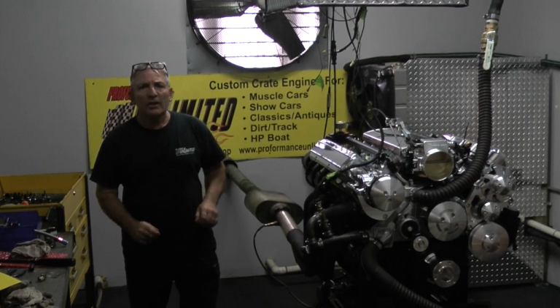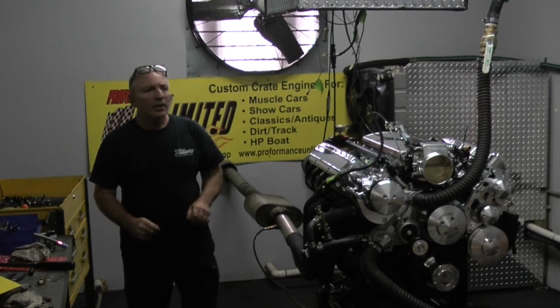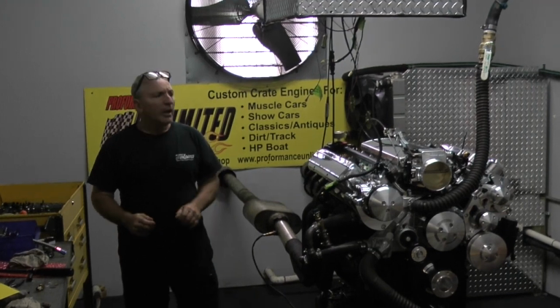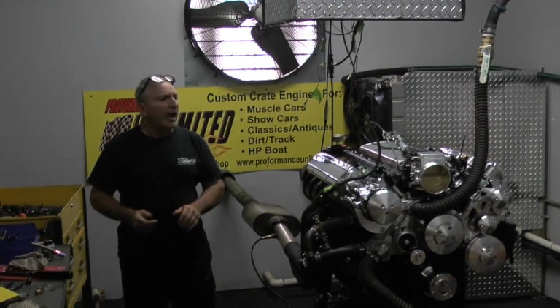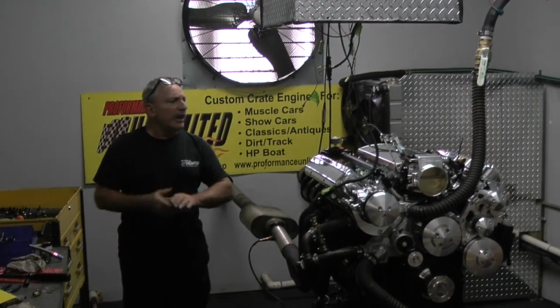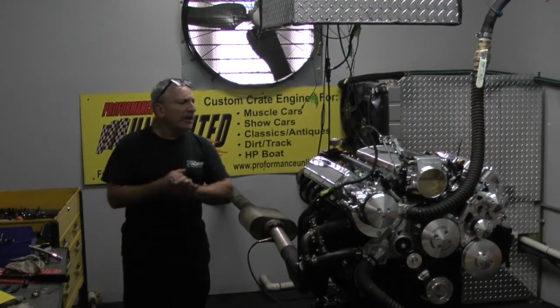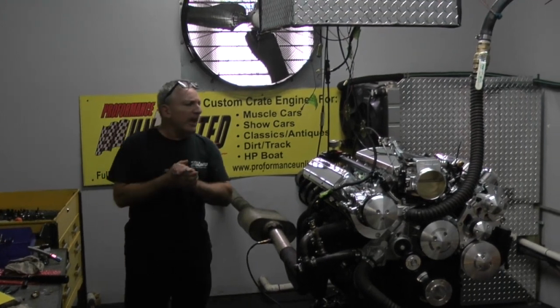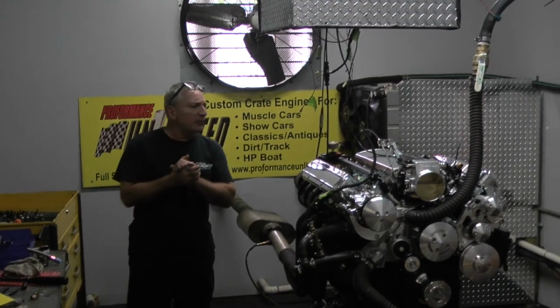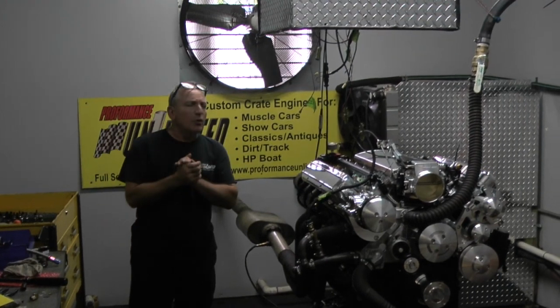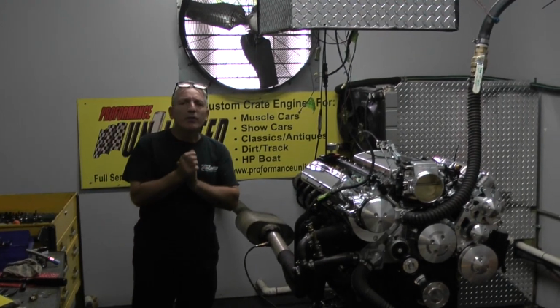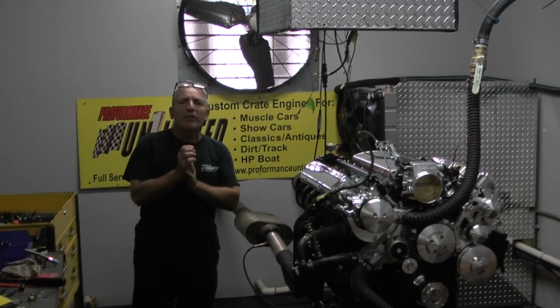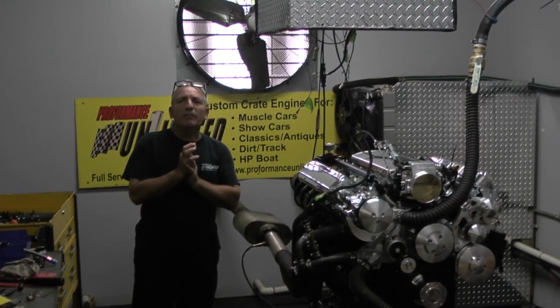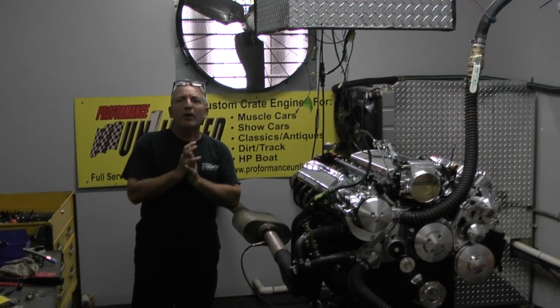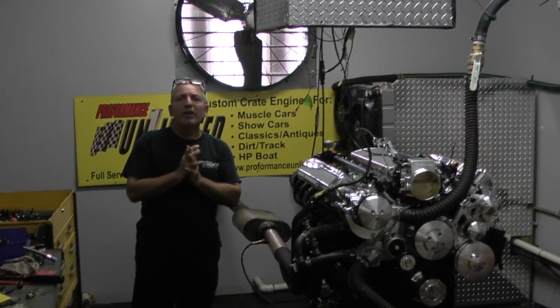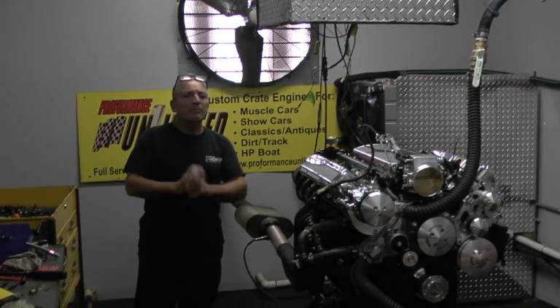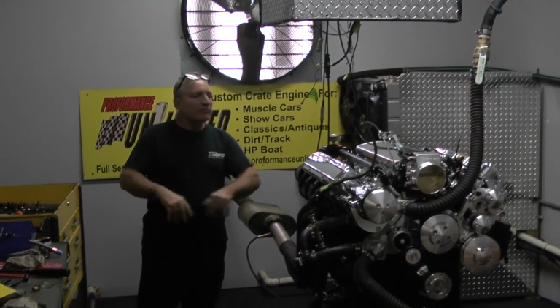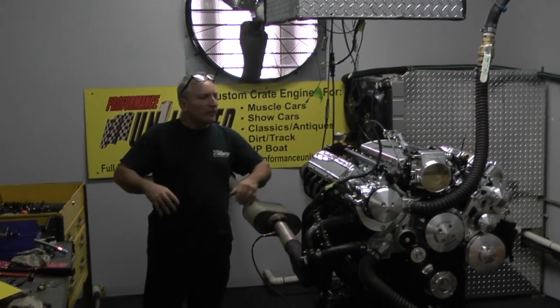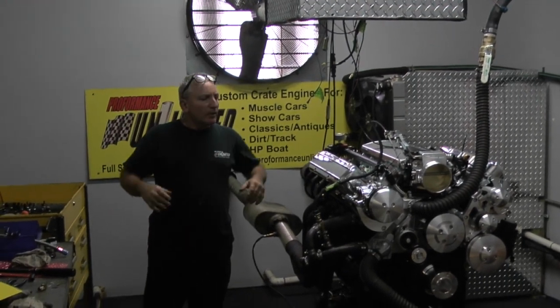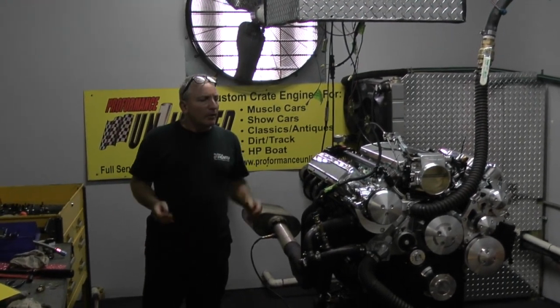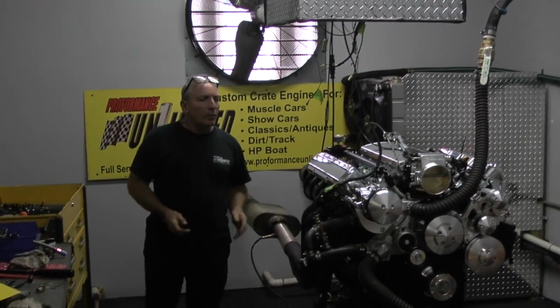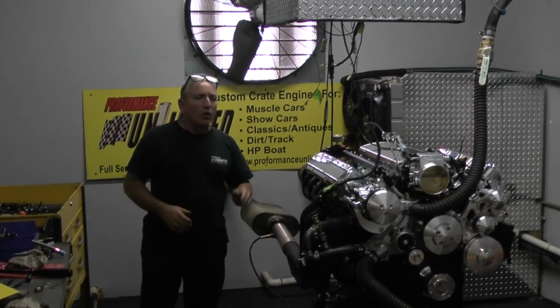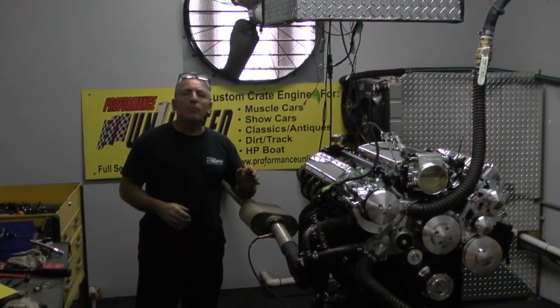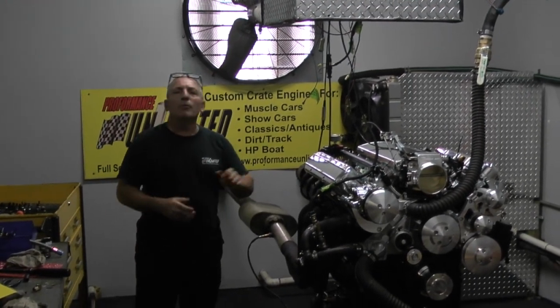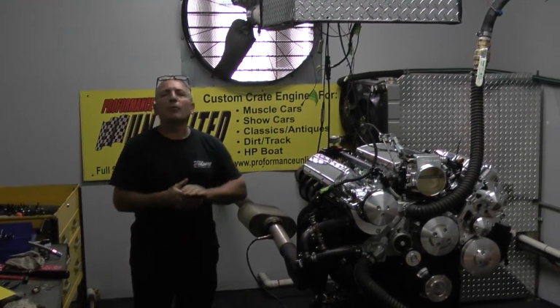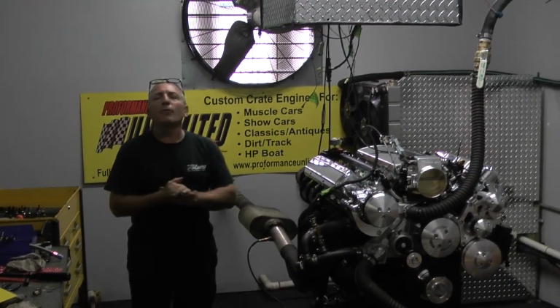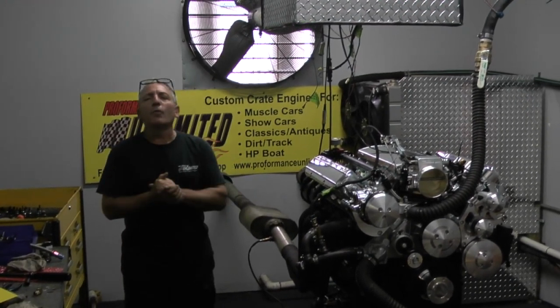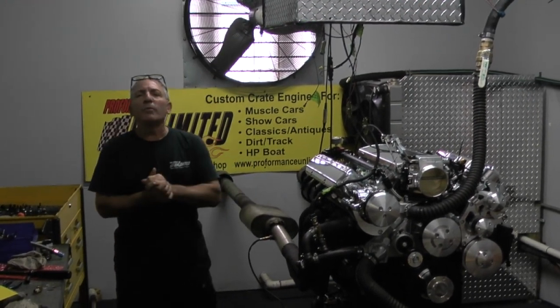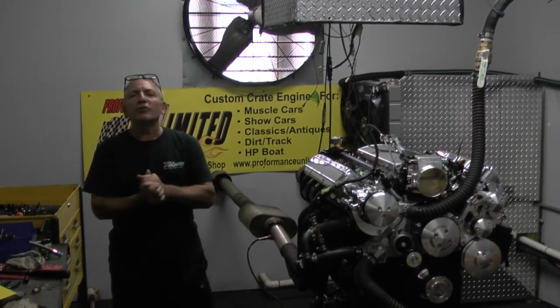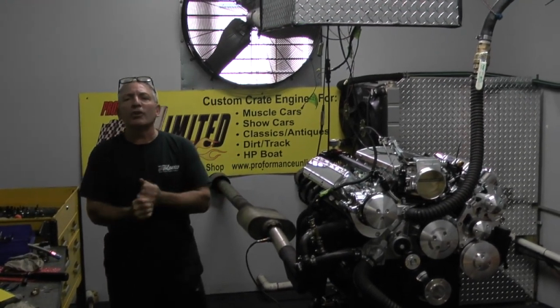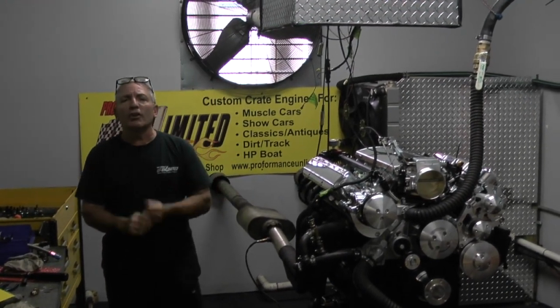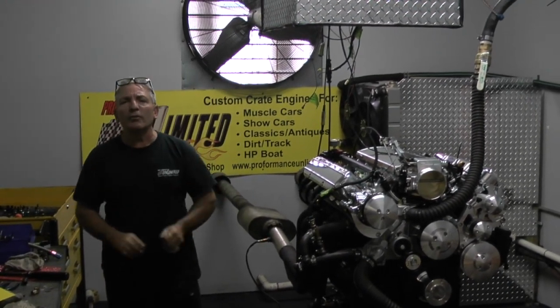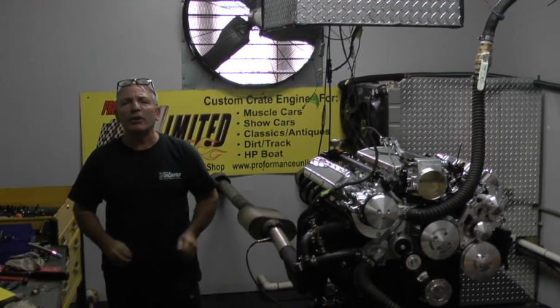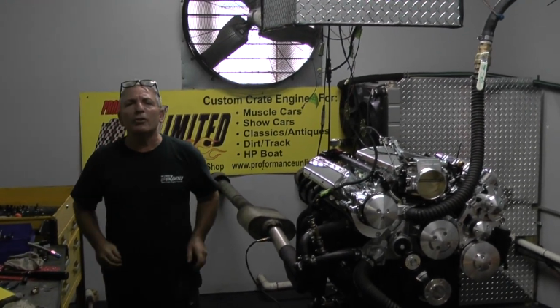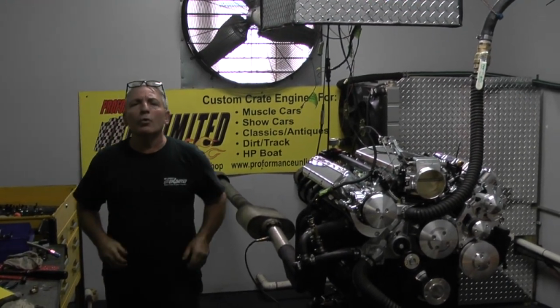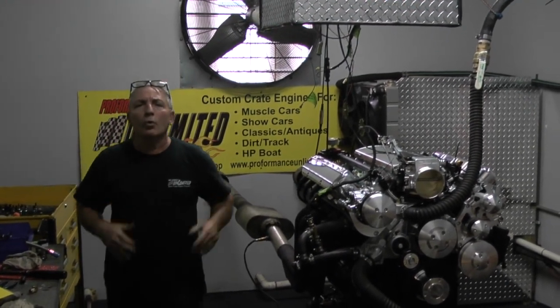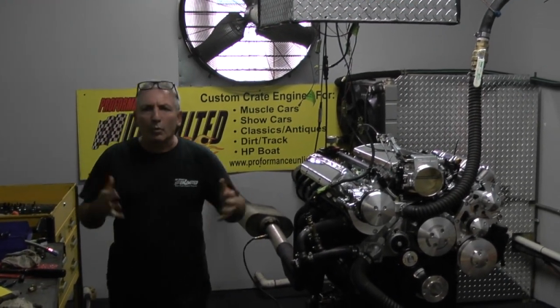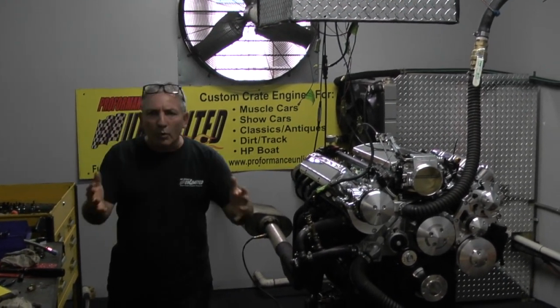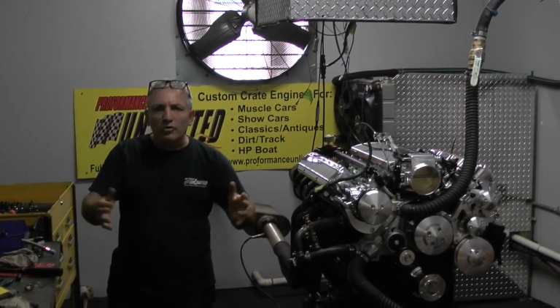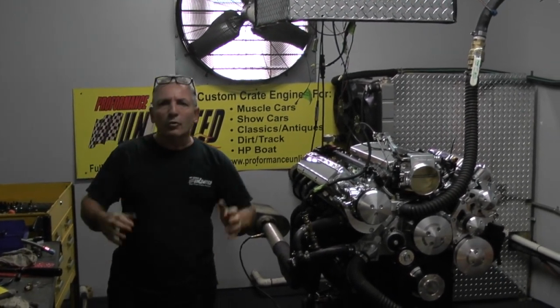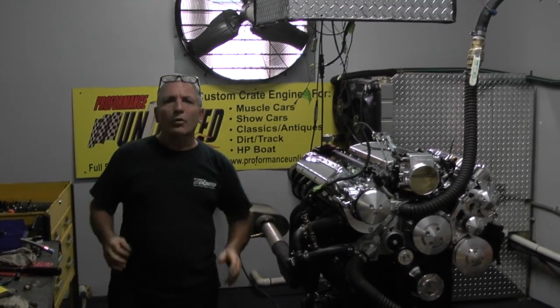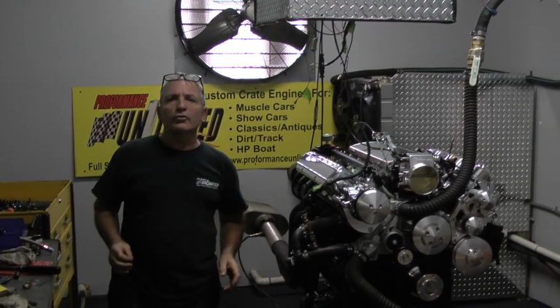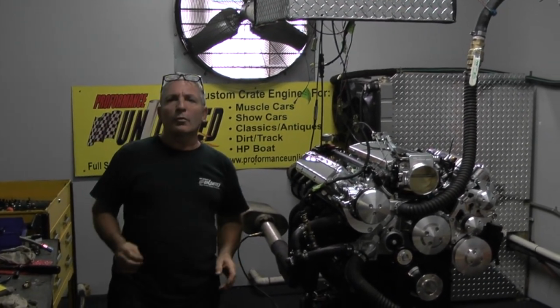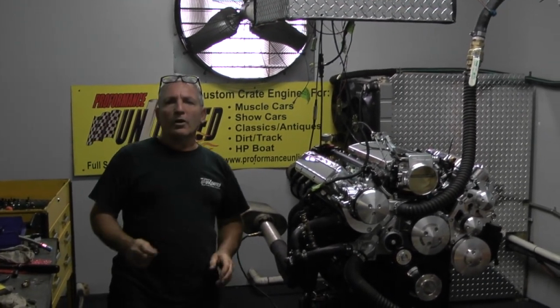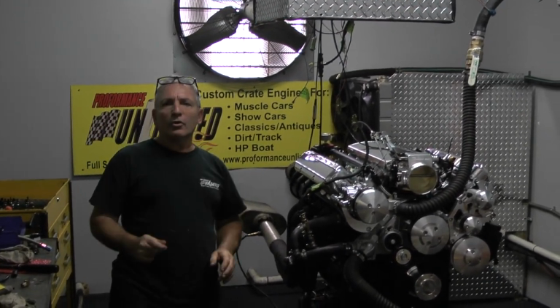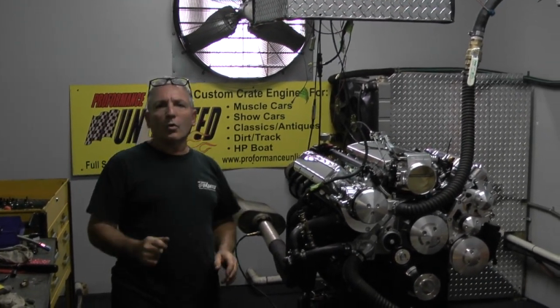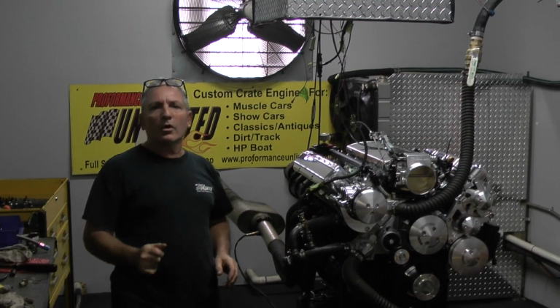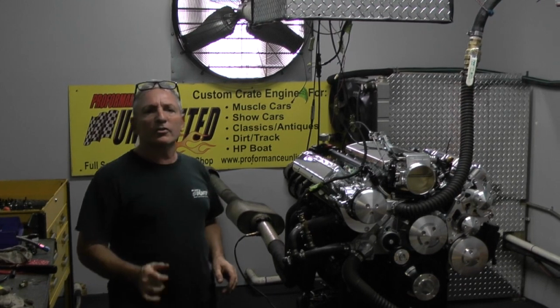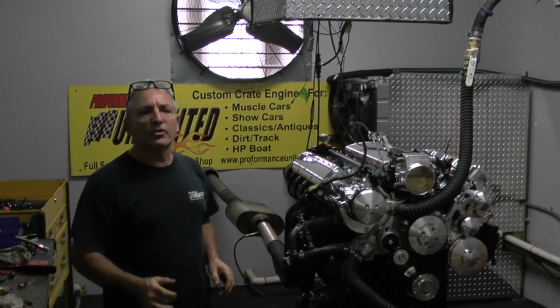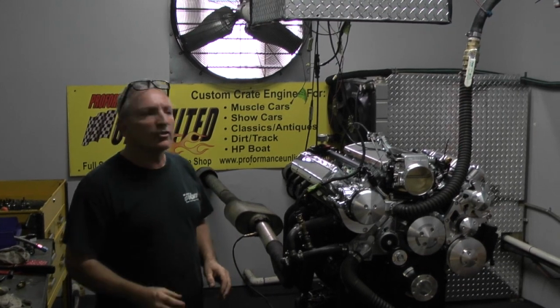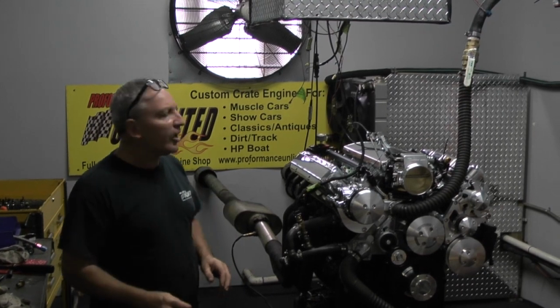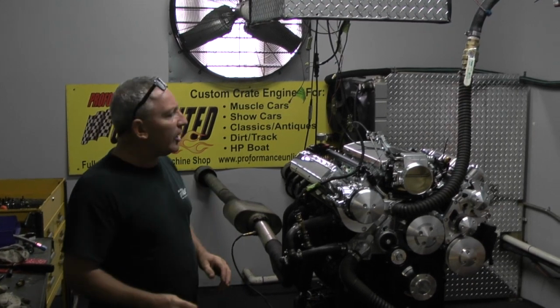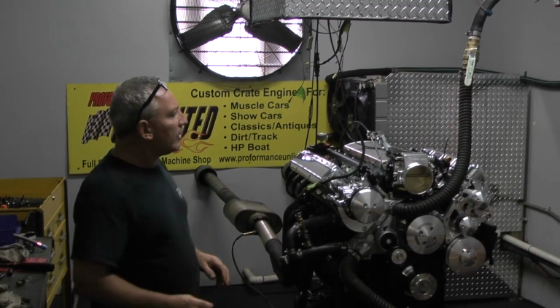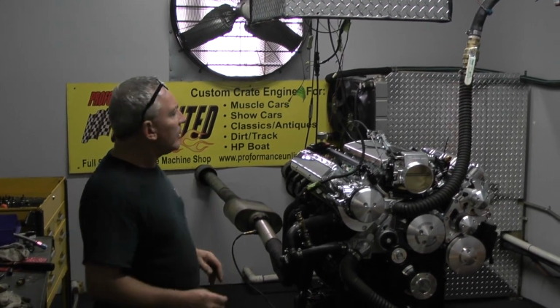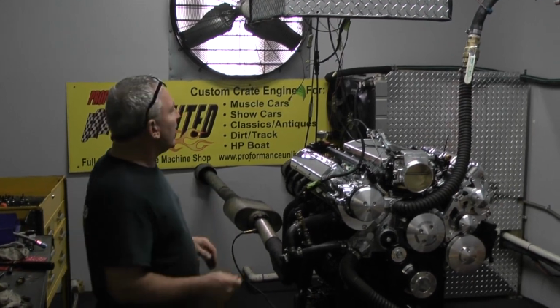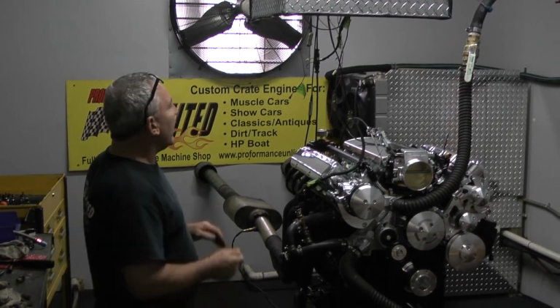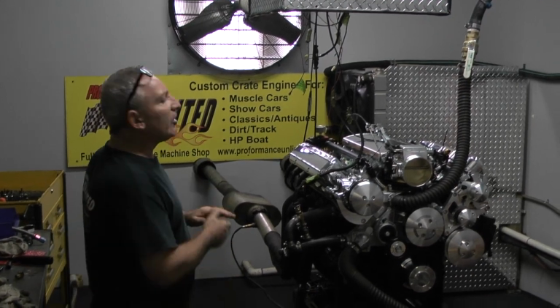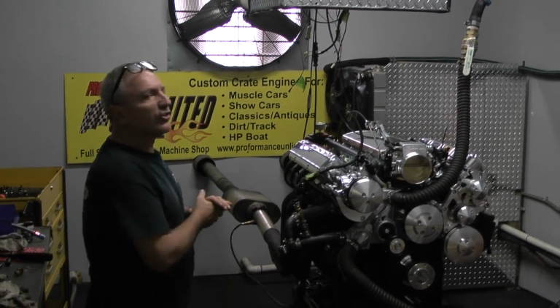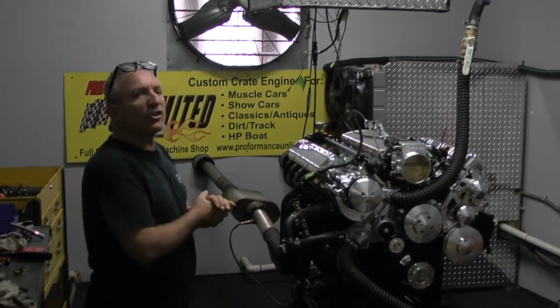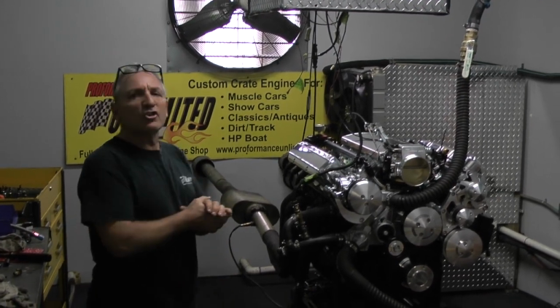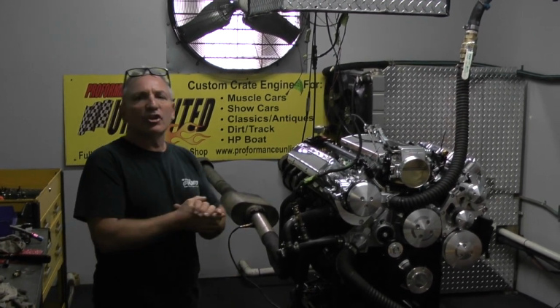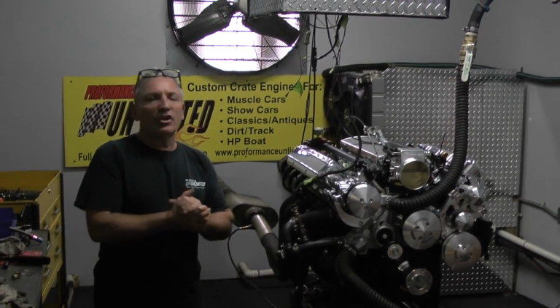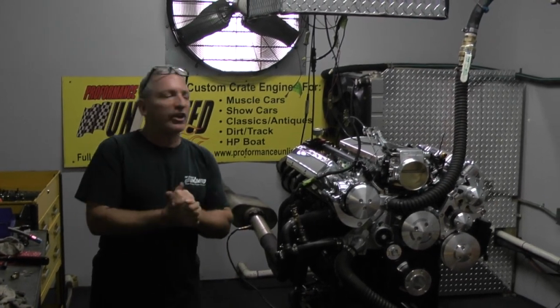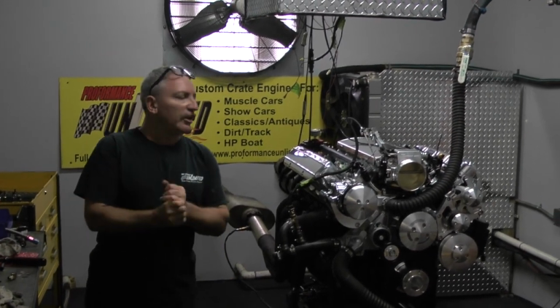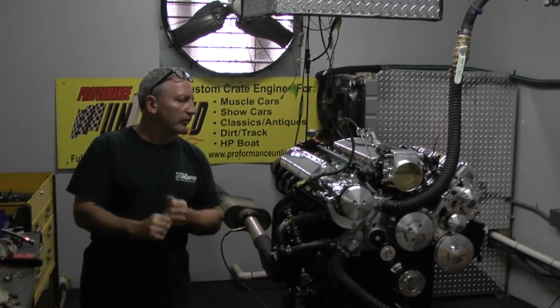Hey, good afternoon everybody. Welcome to Proformance Unlimited, or what you also want to call us is LS engine kings.